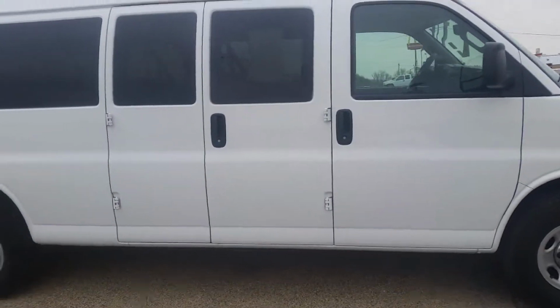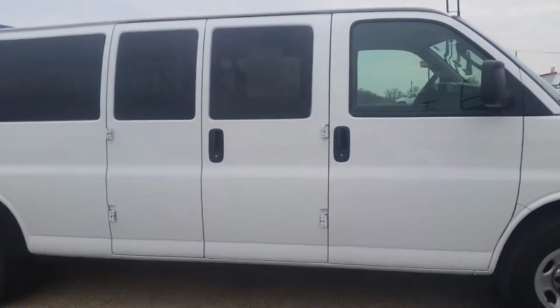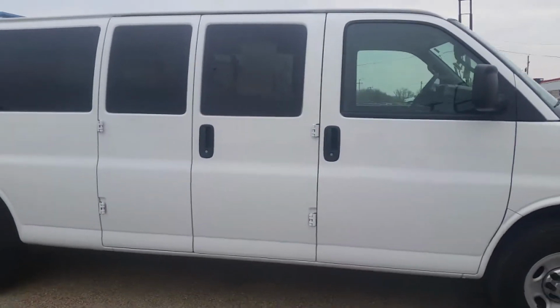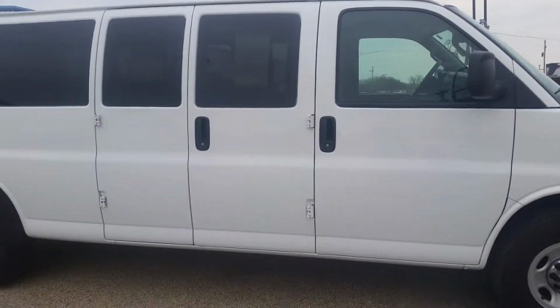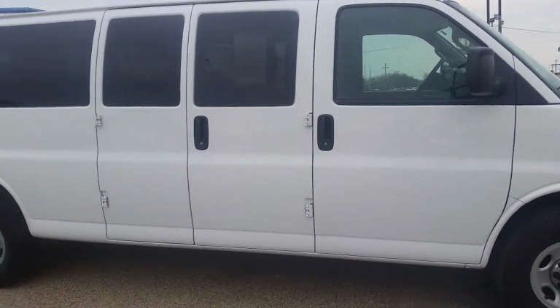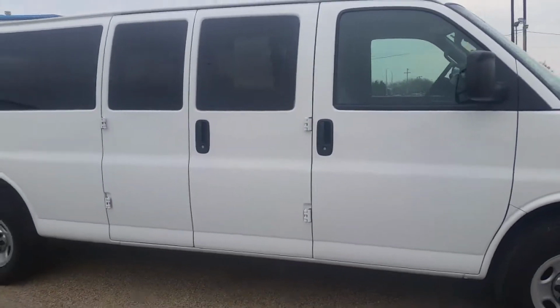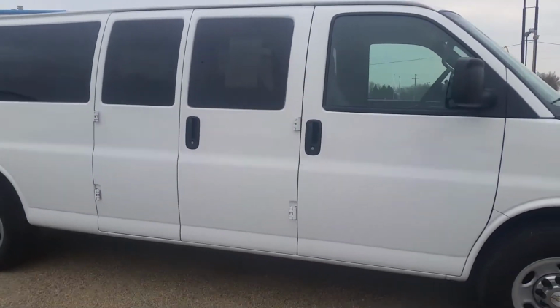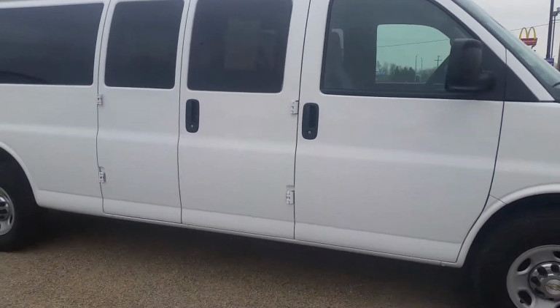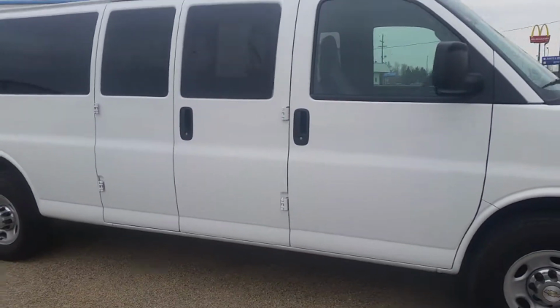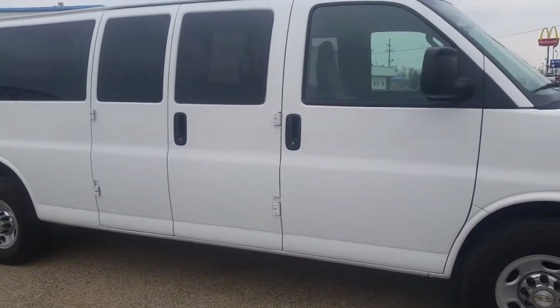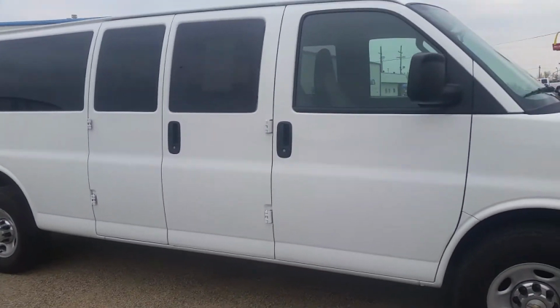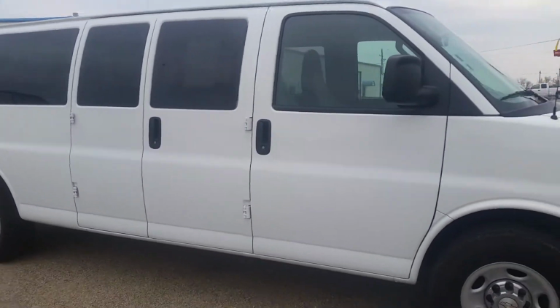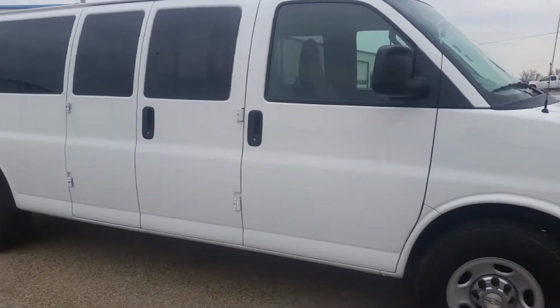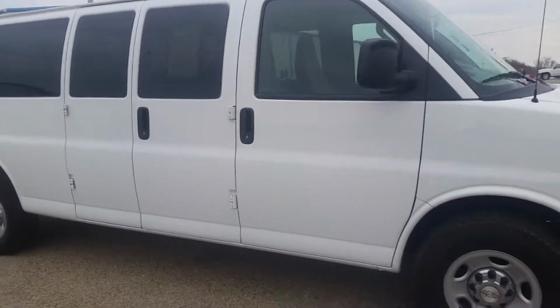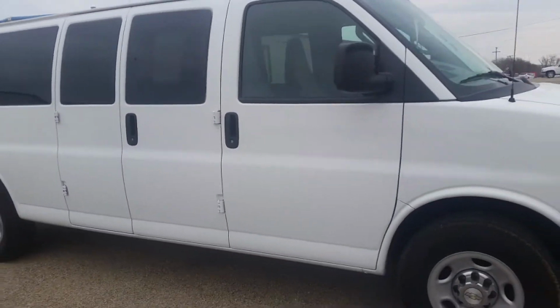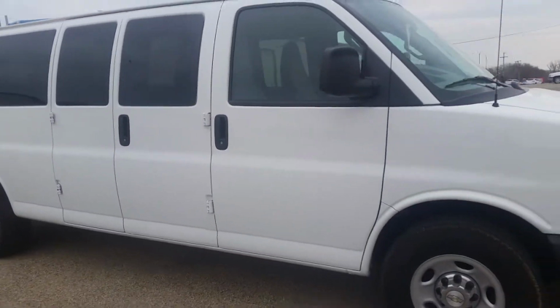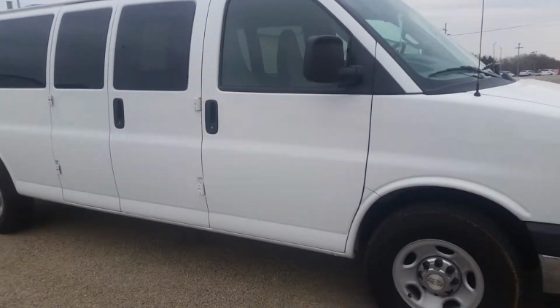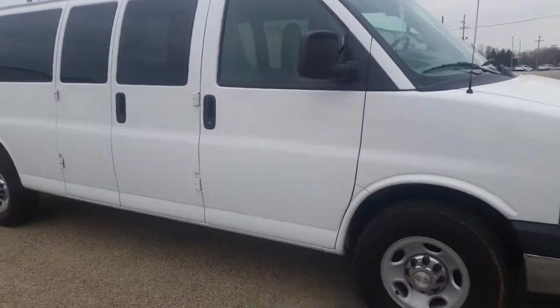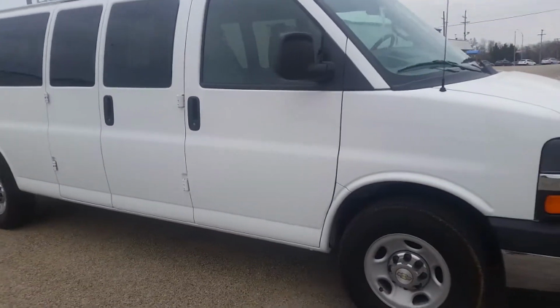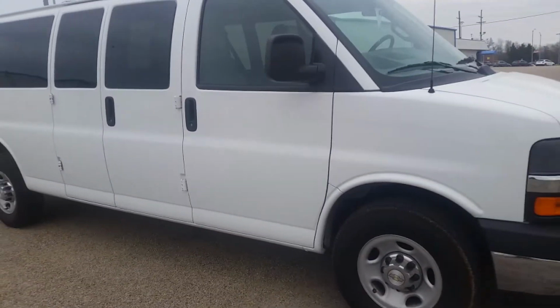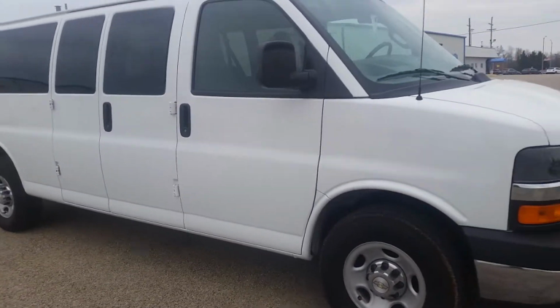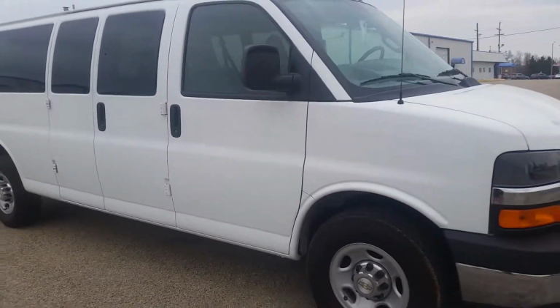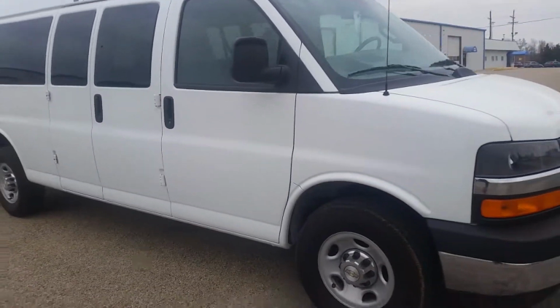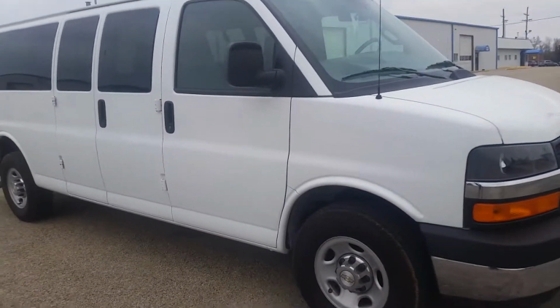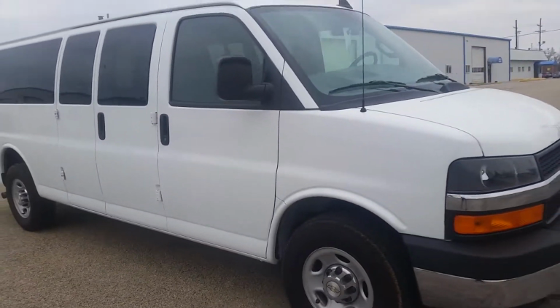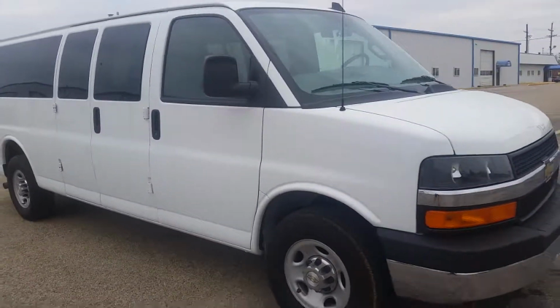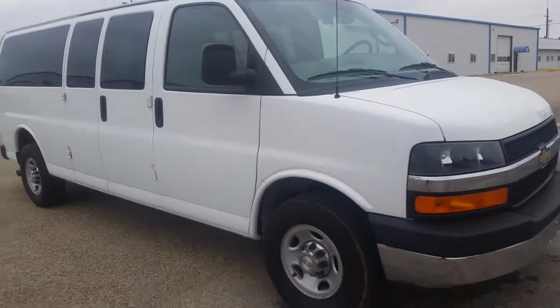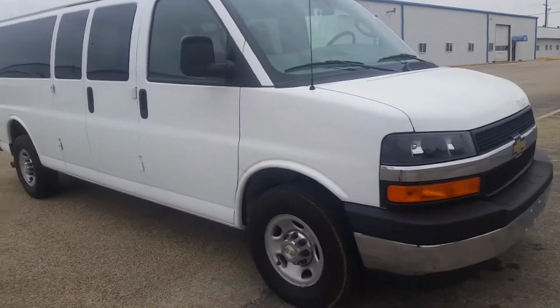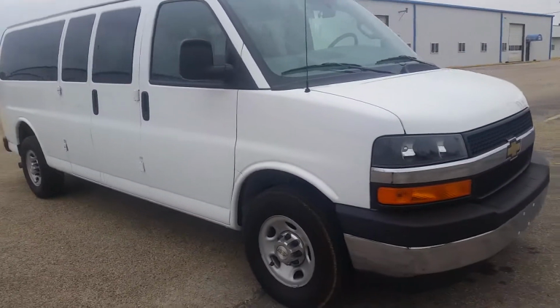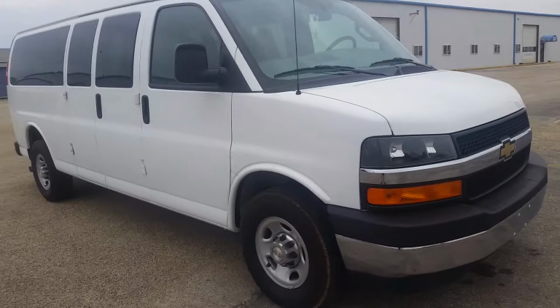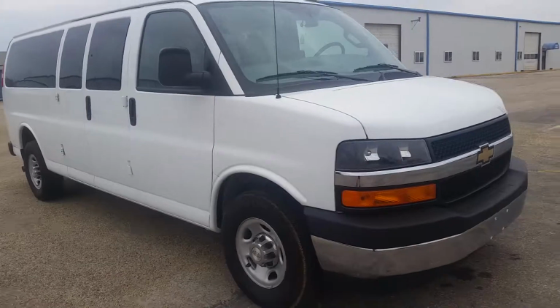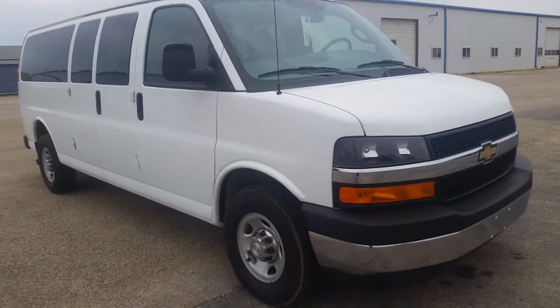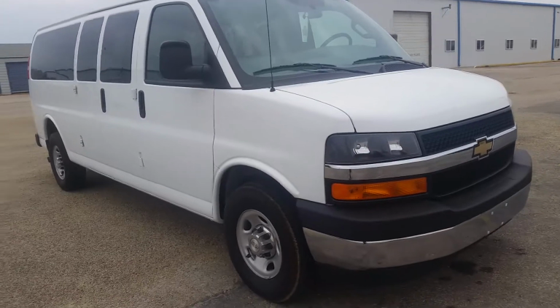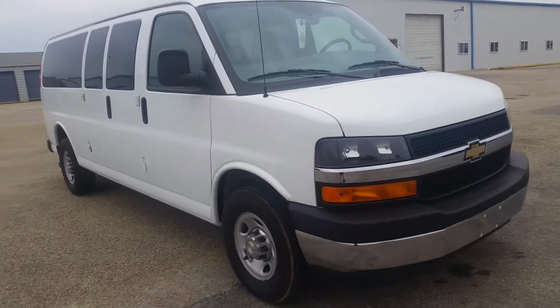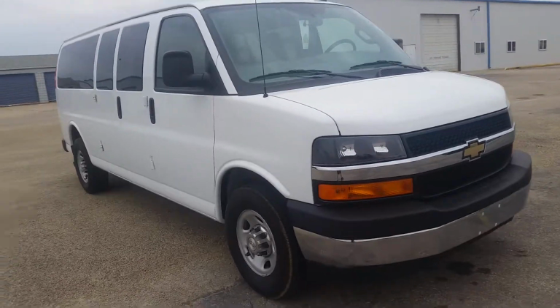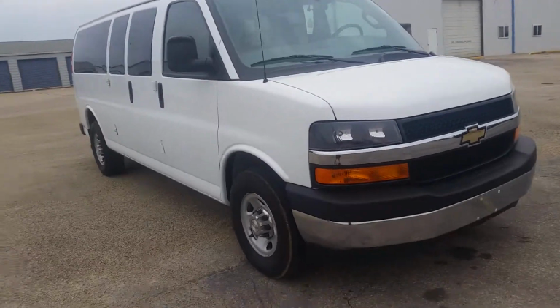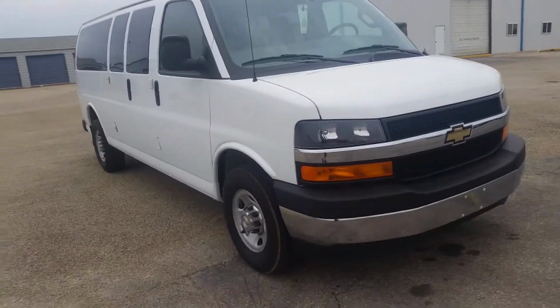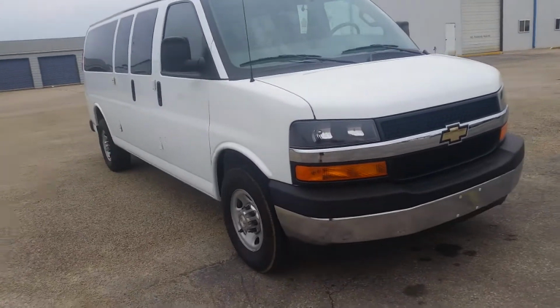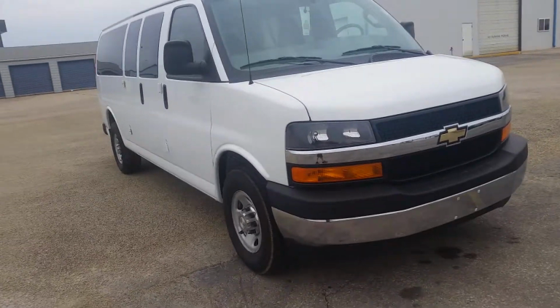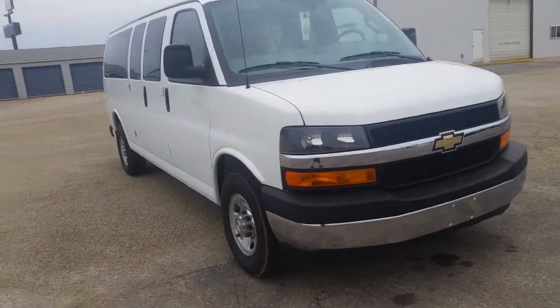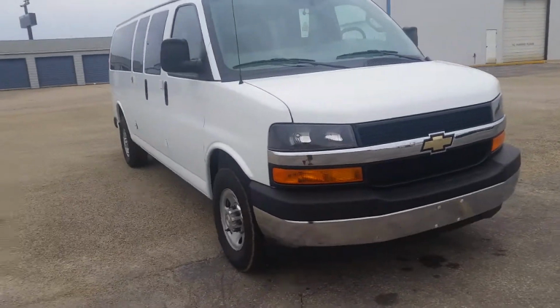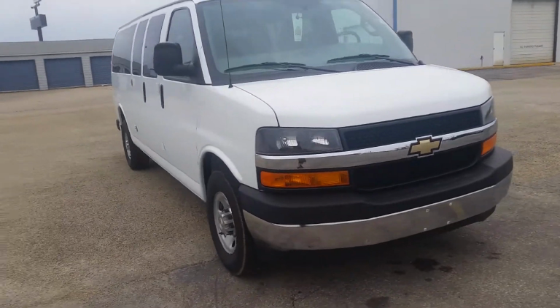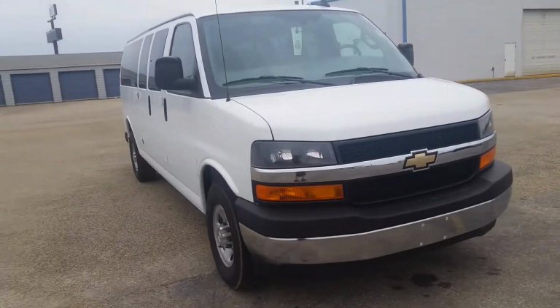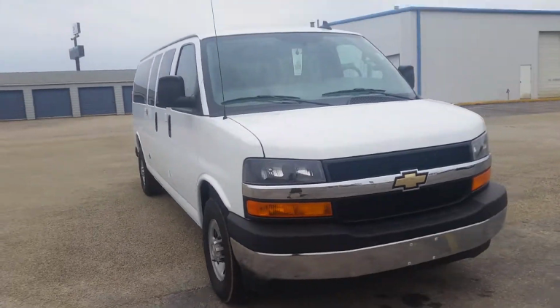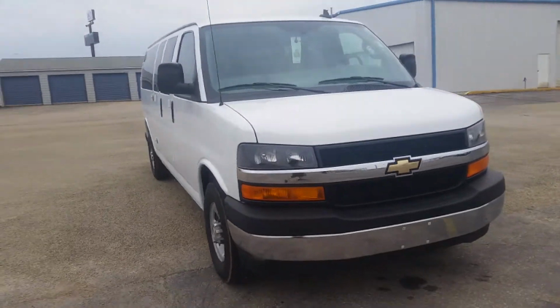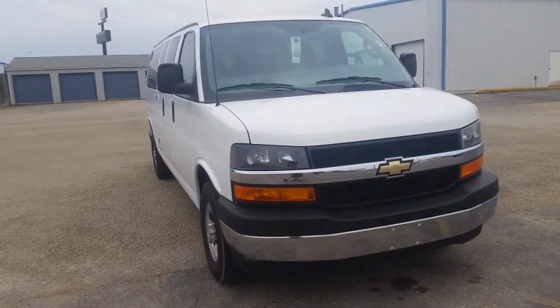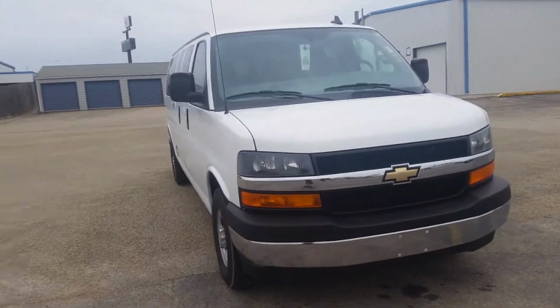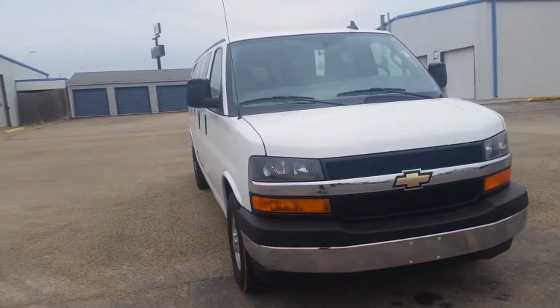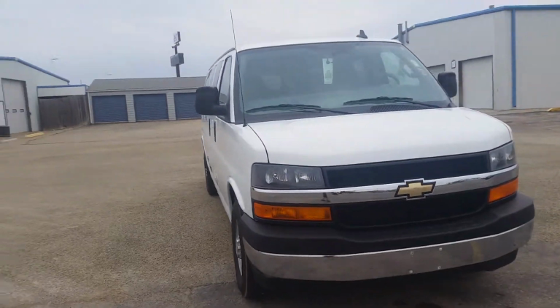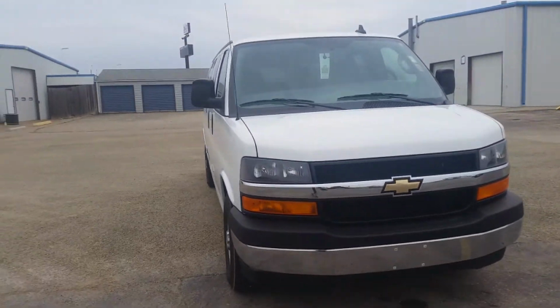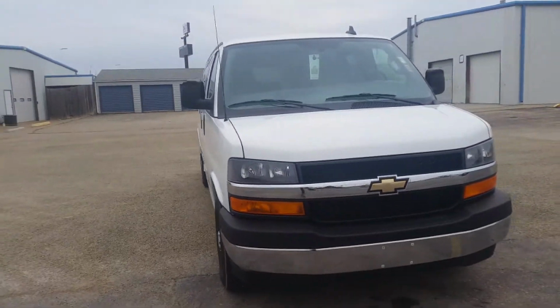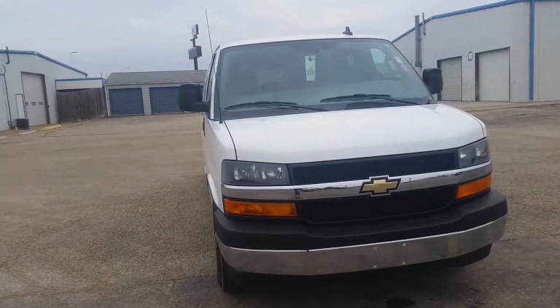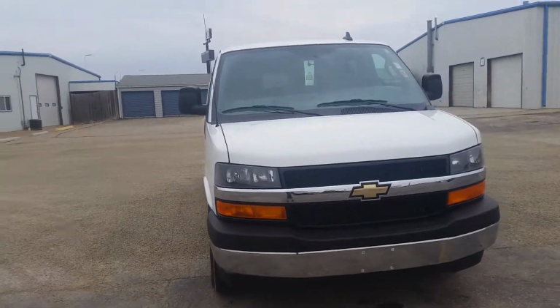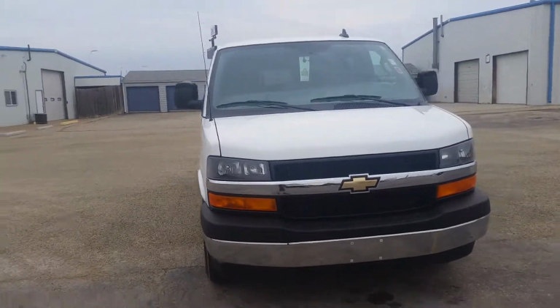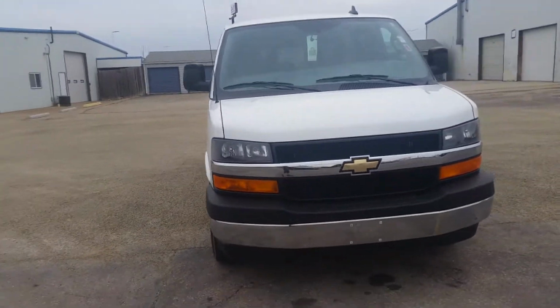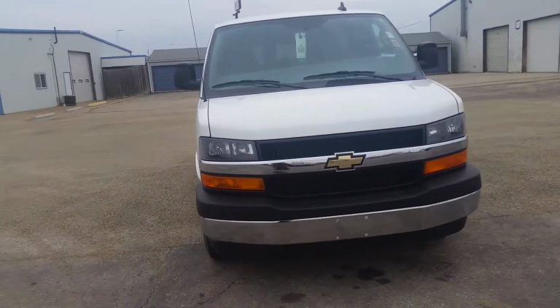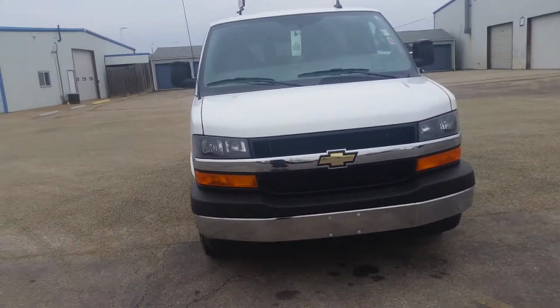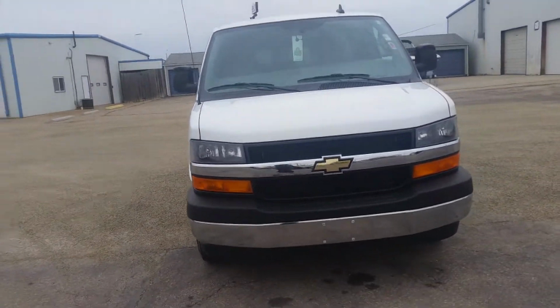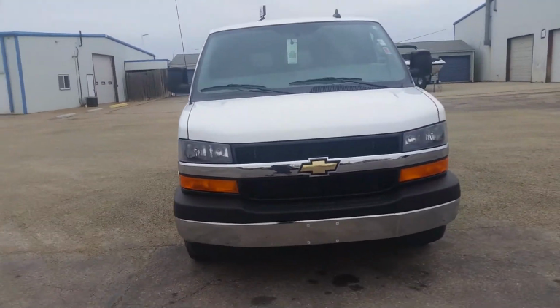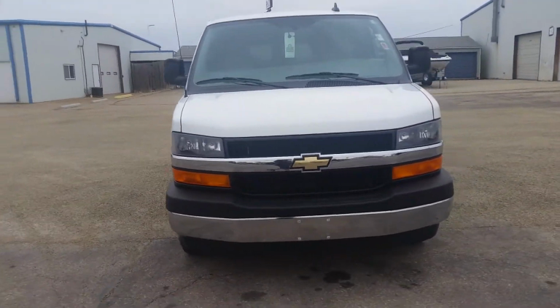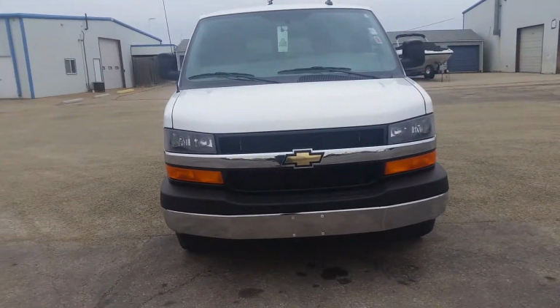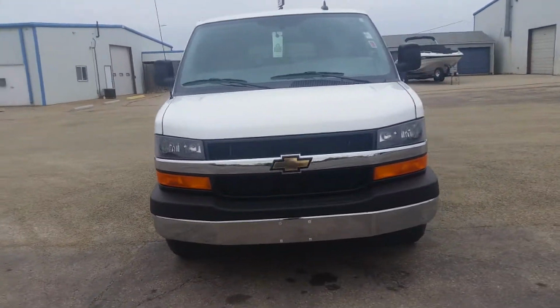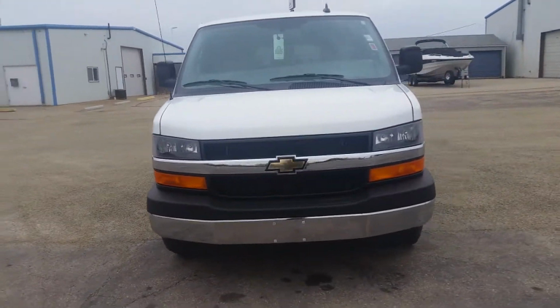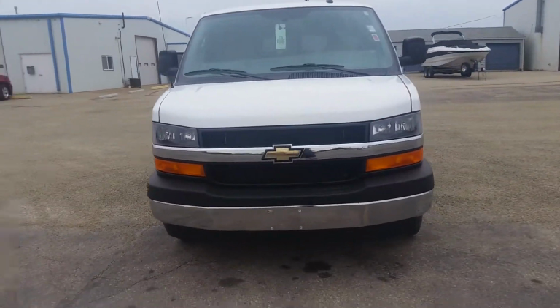Overall everything looks good. I just wanted to make this quick video before we load it on the truck to show the condition — looks pretty solid.